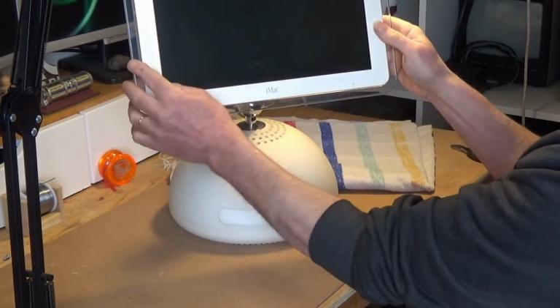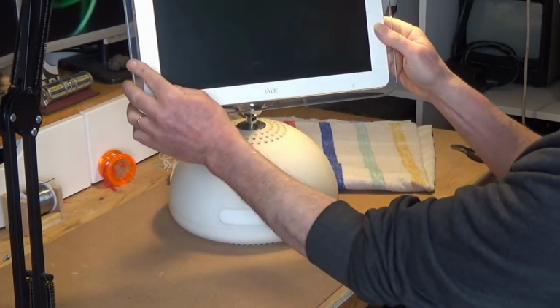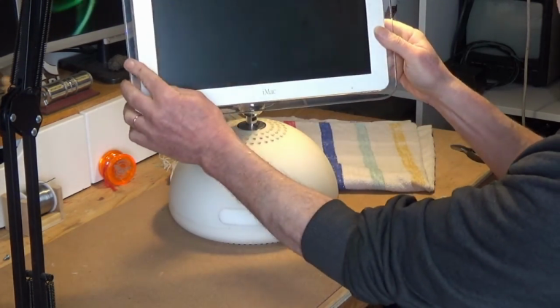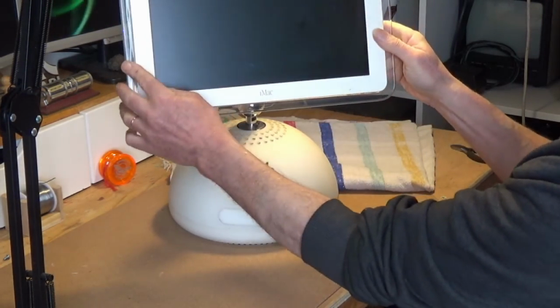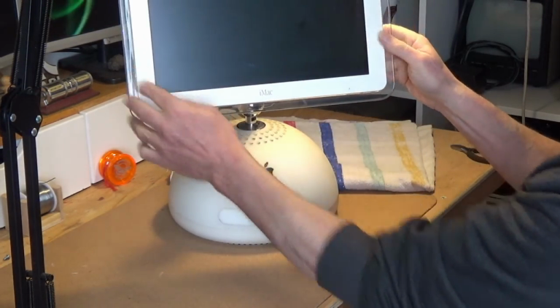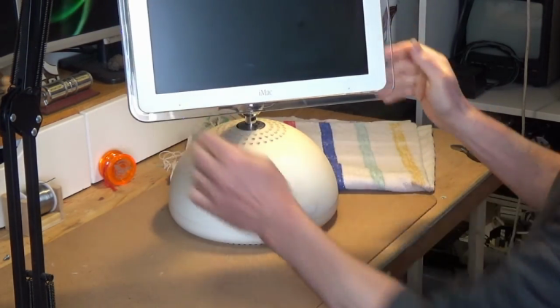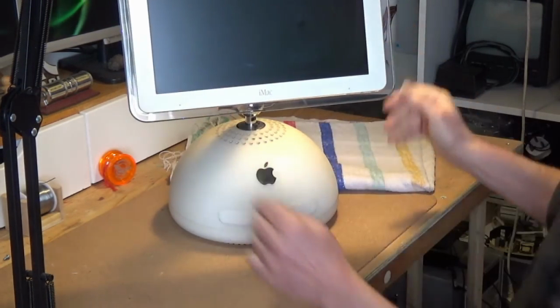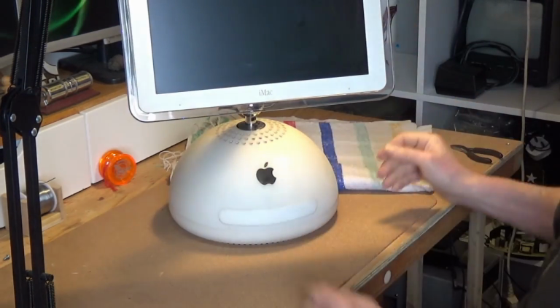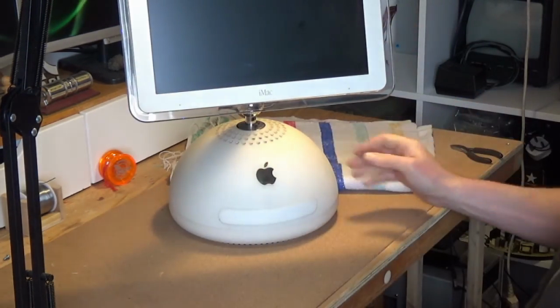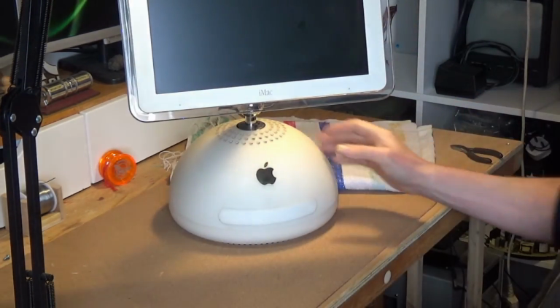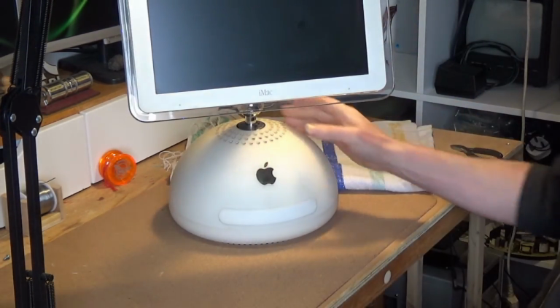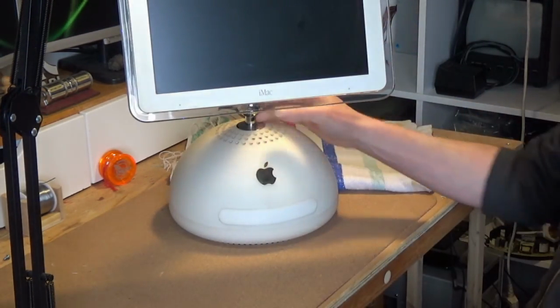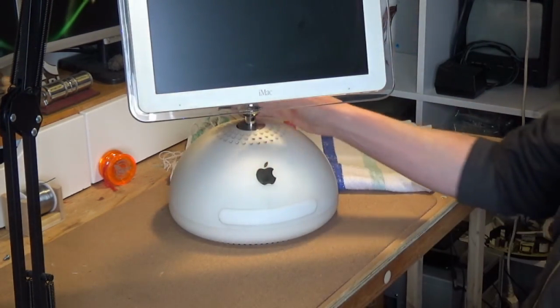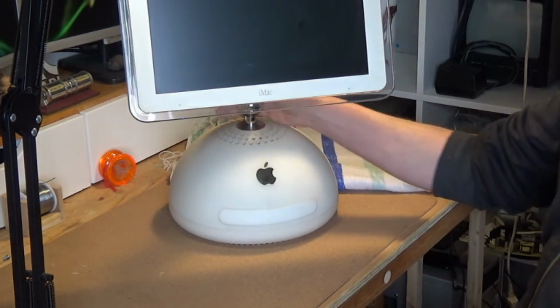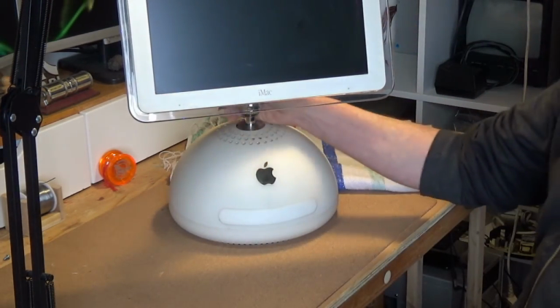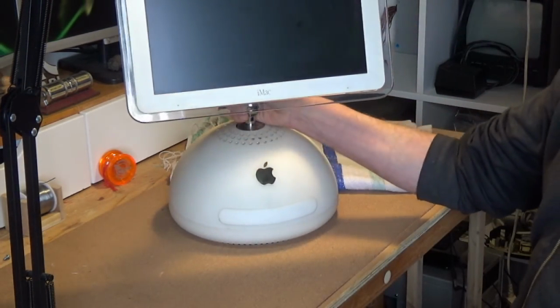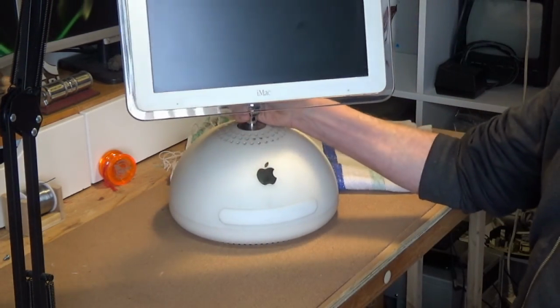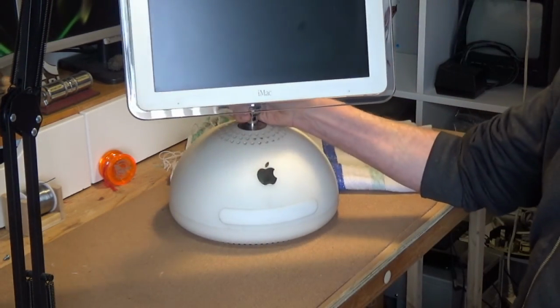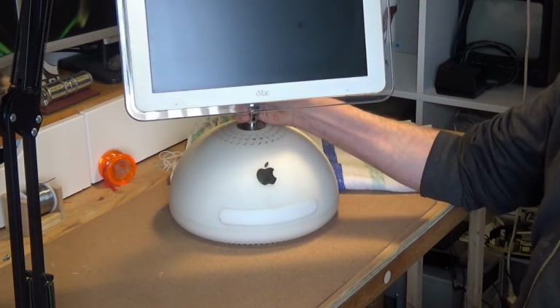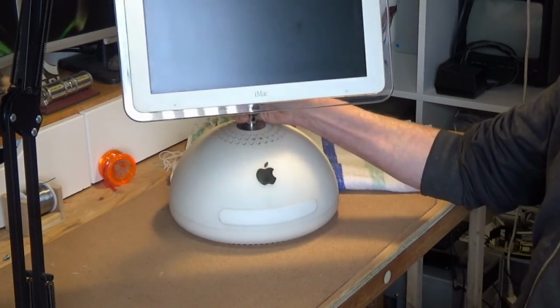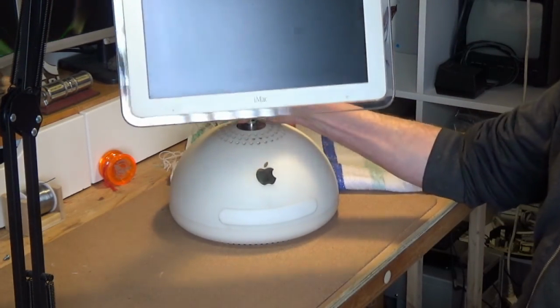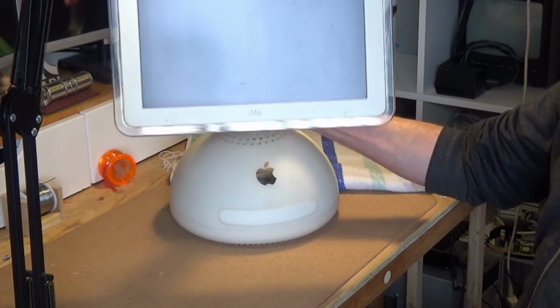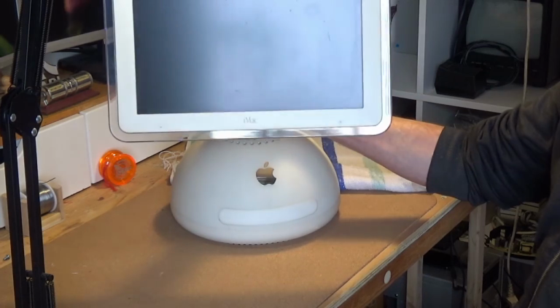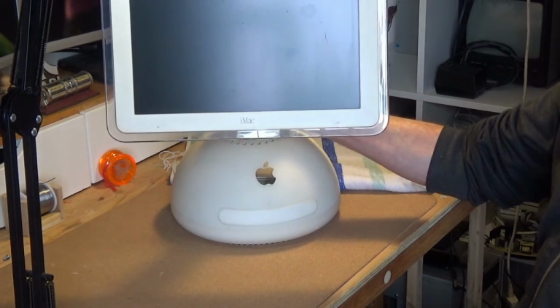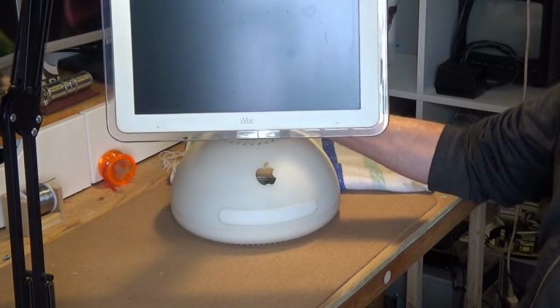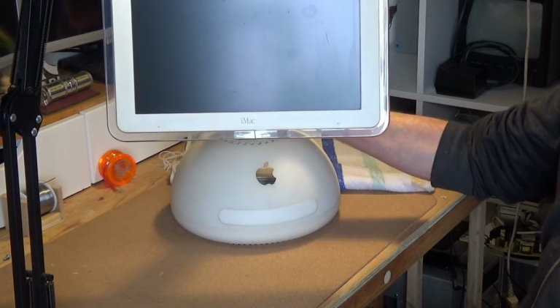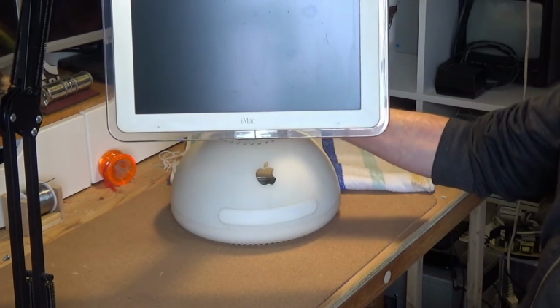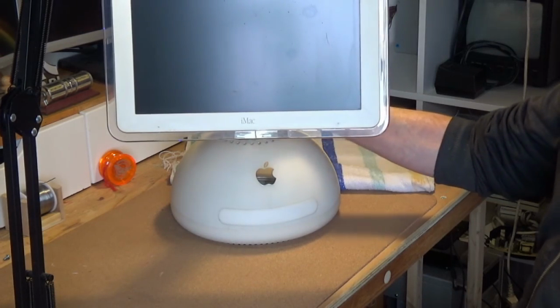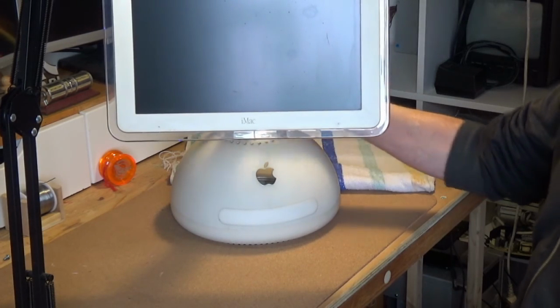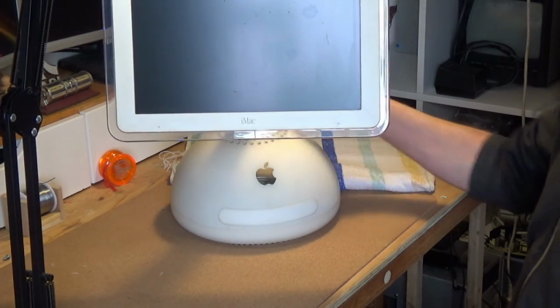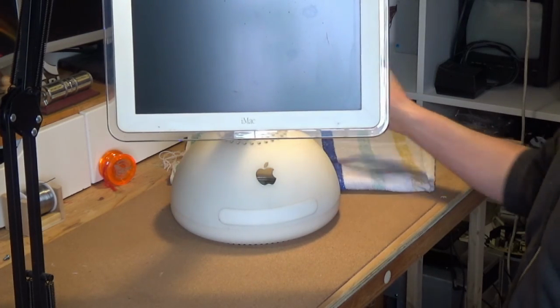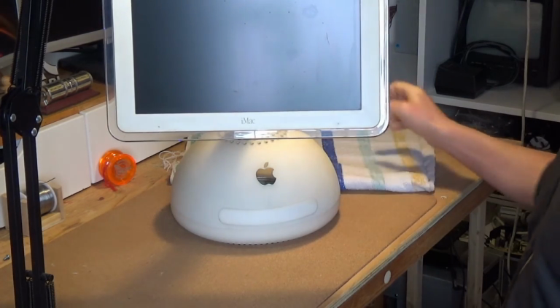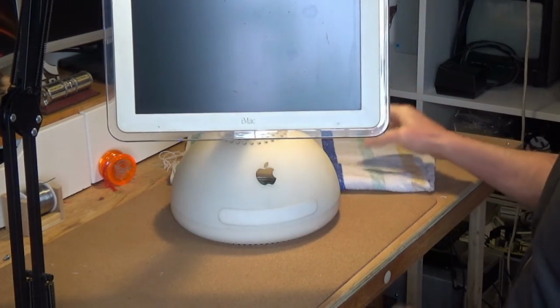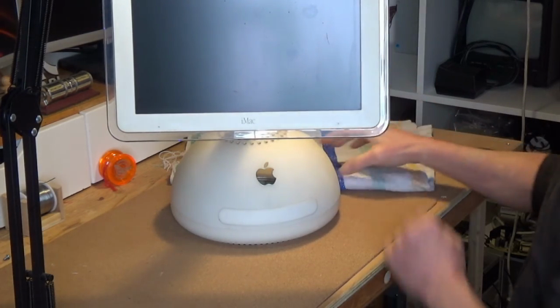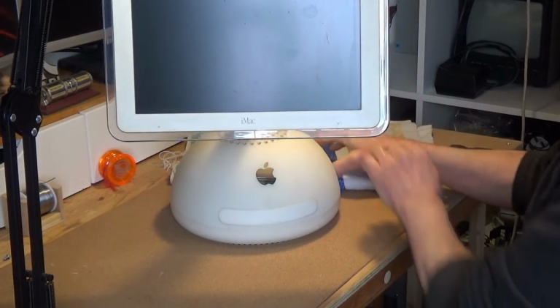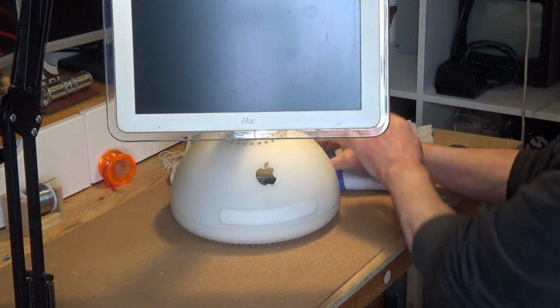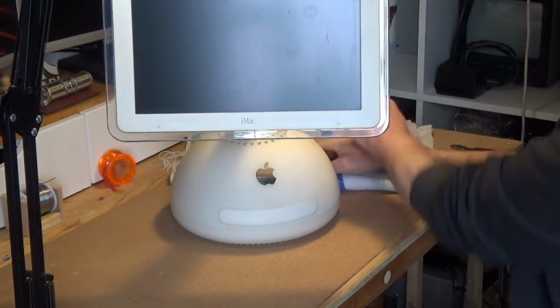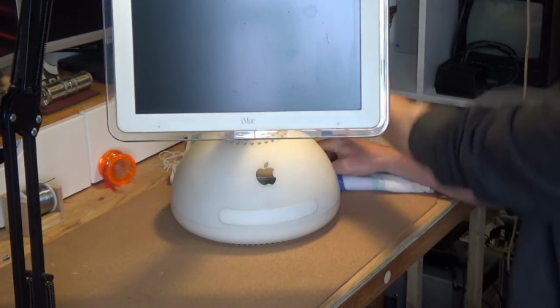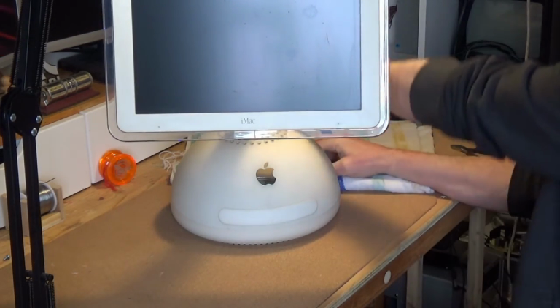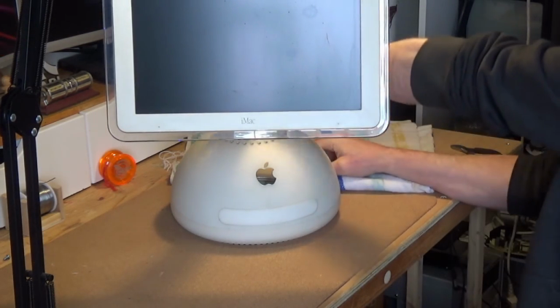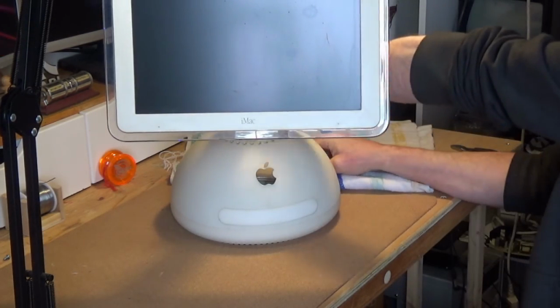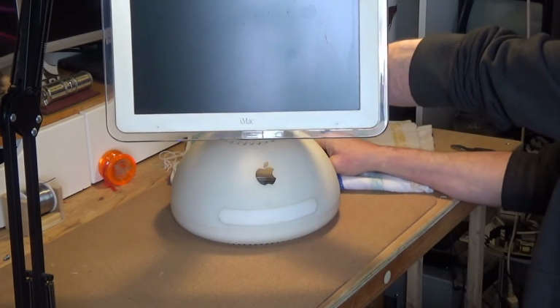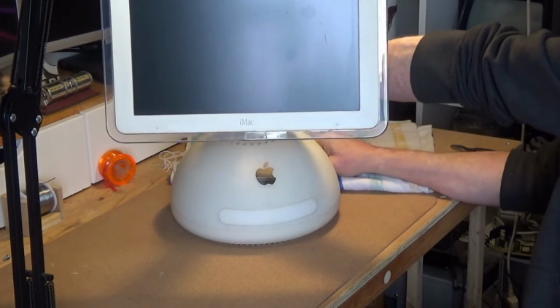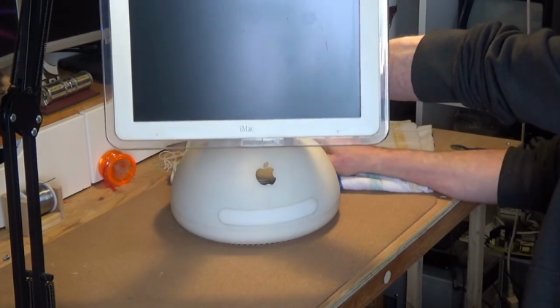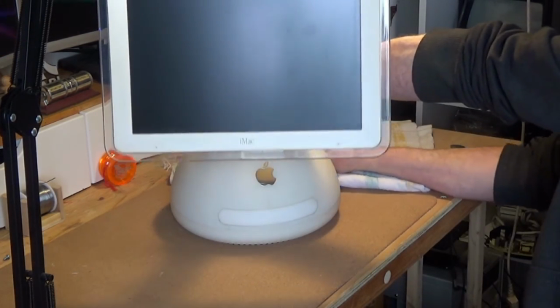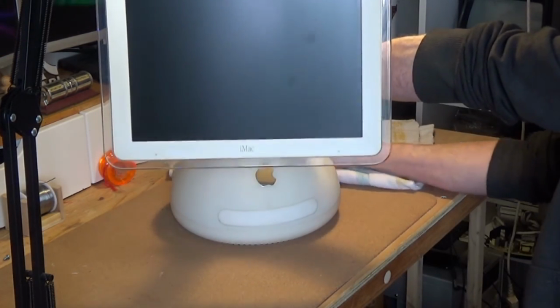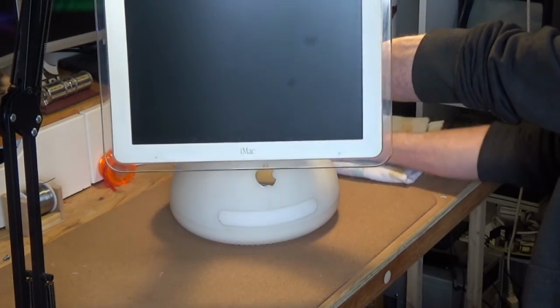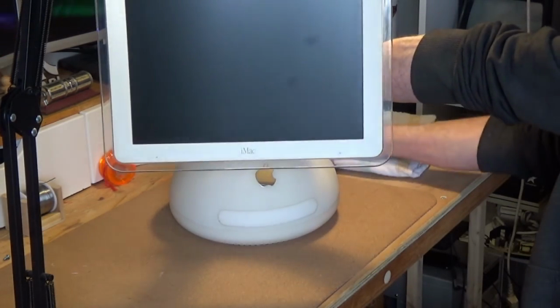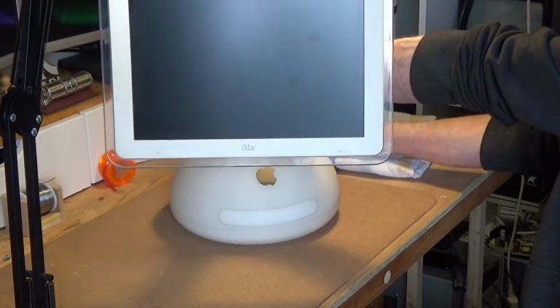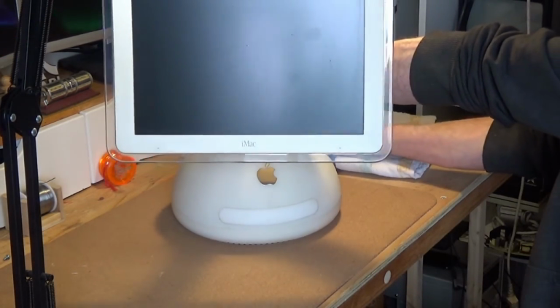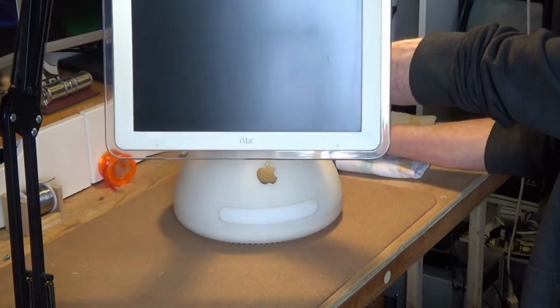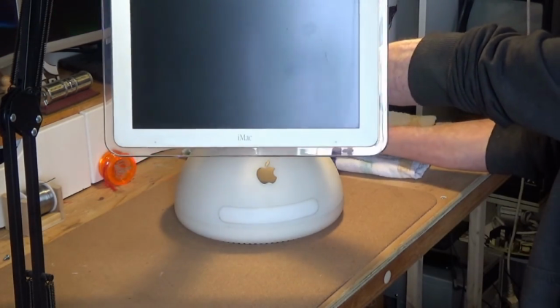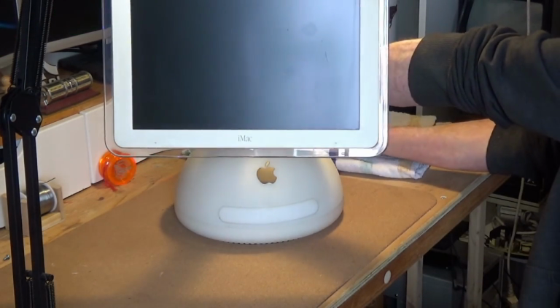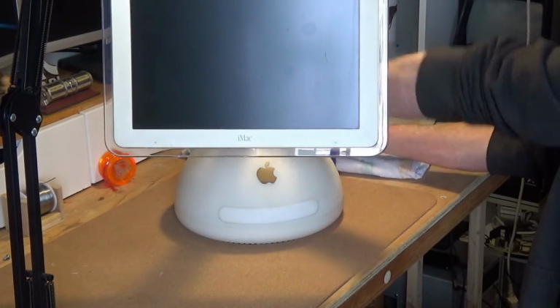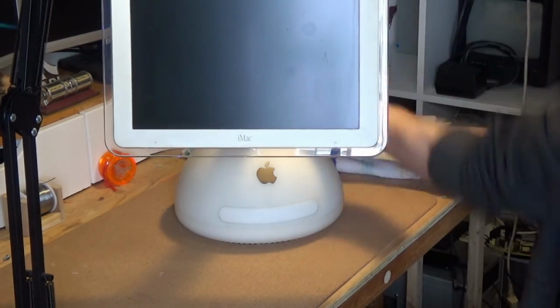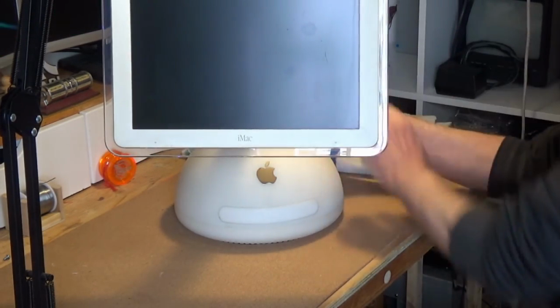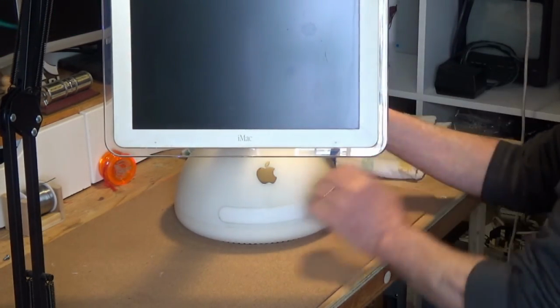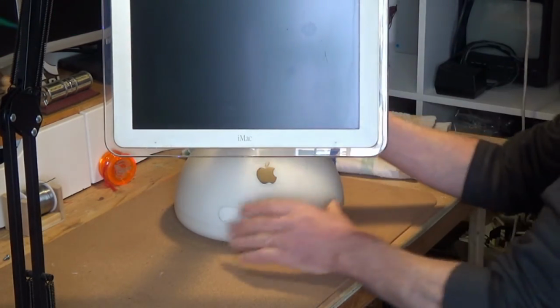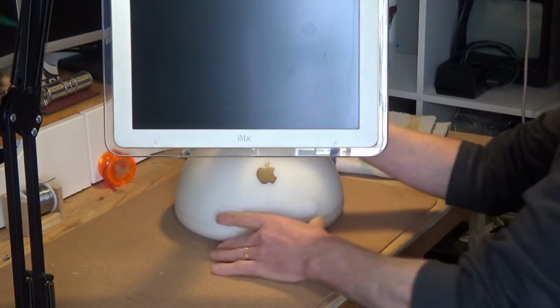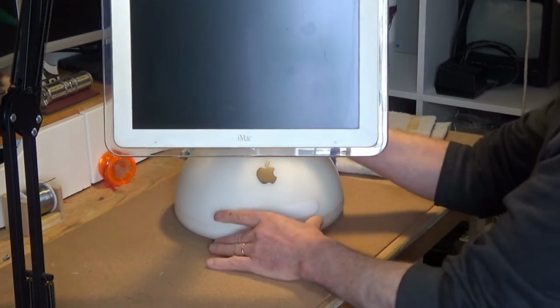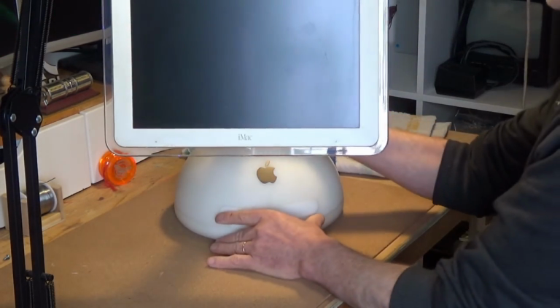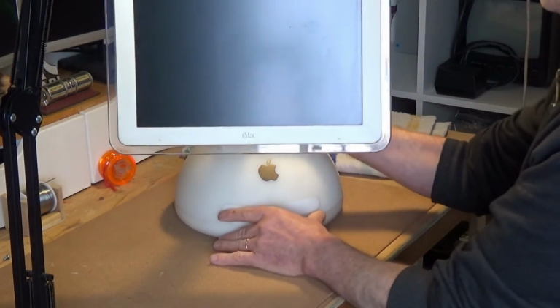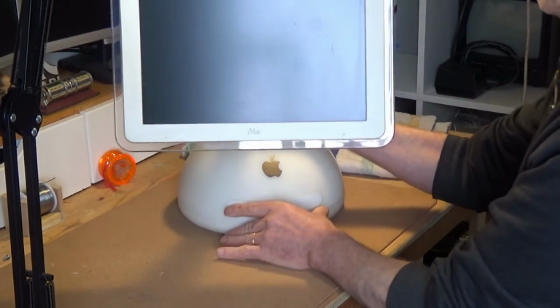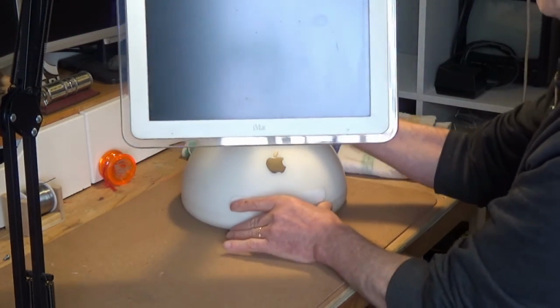And that's it — a universal HDMI LCD screen. Thank you for watching and see you next time in the back room.